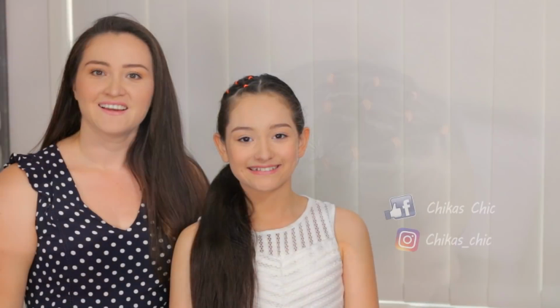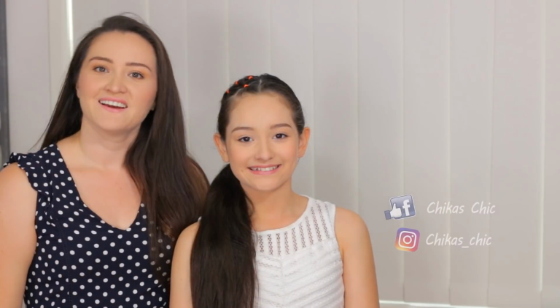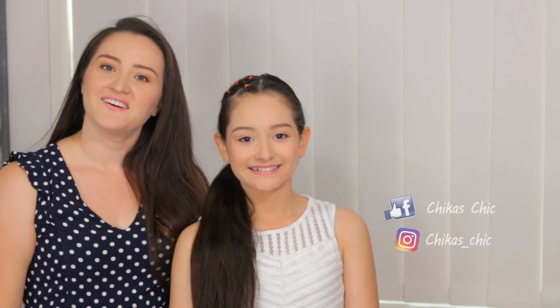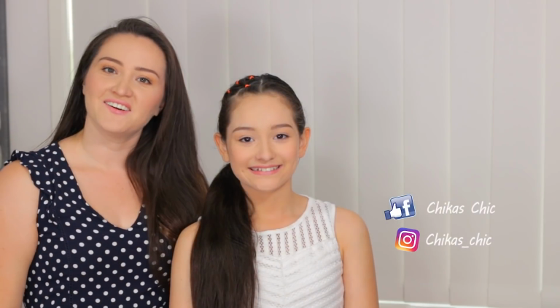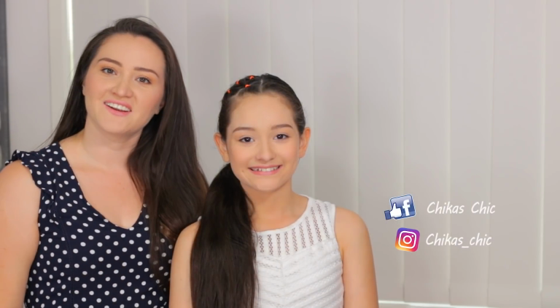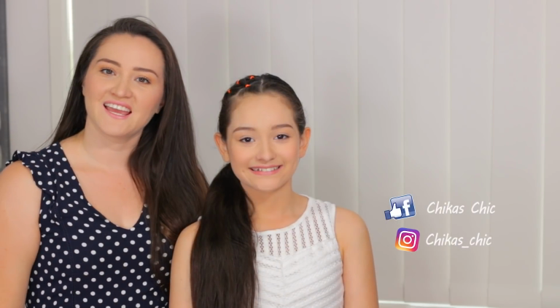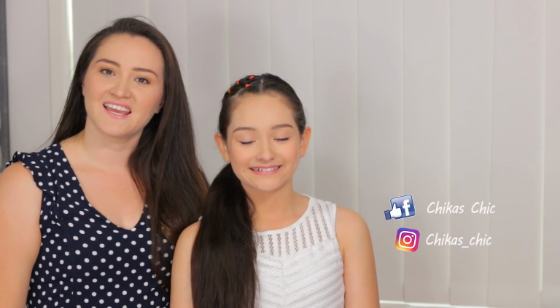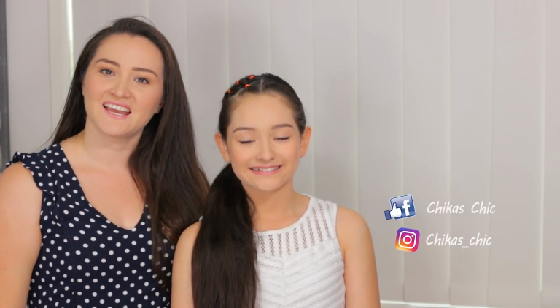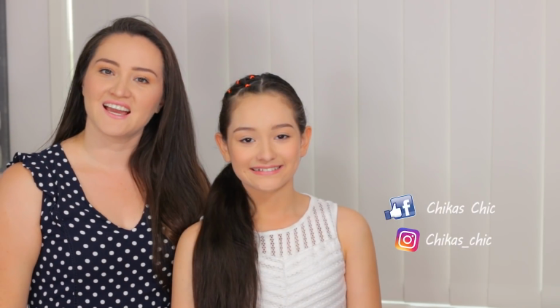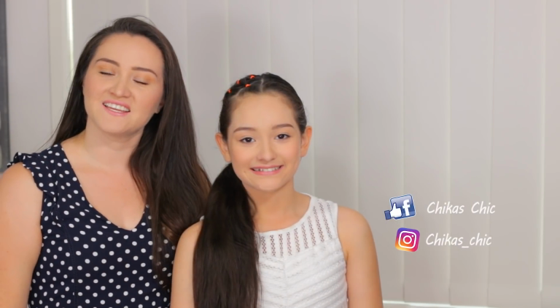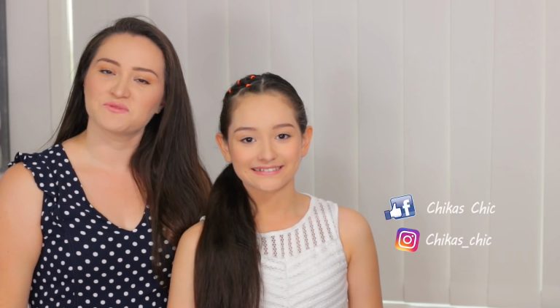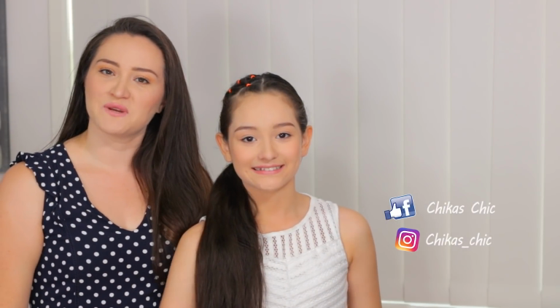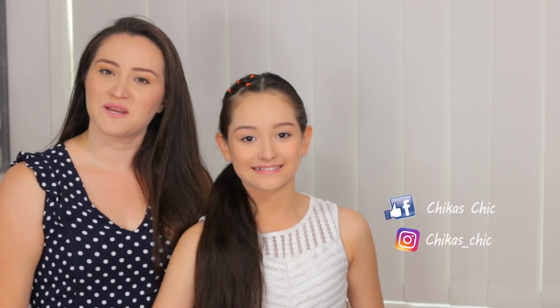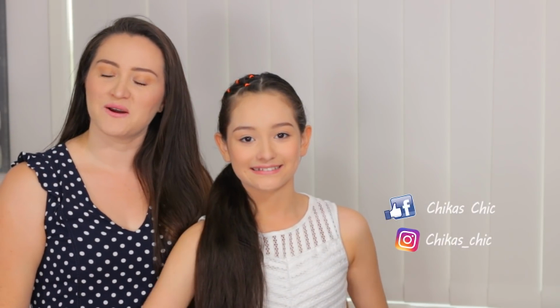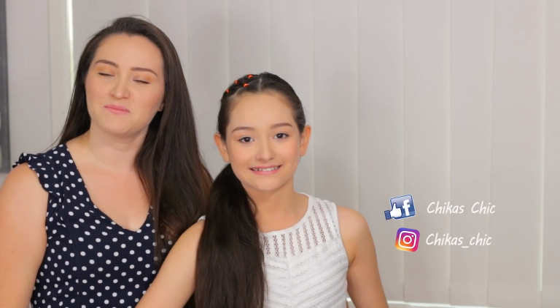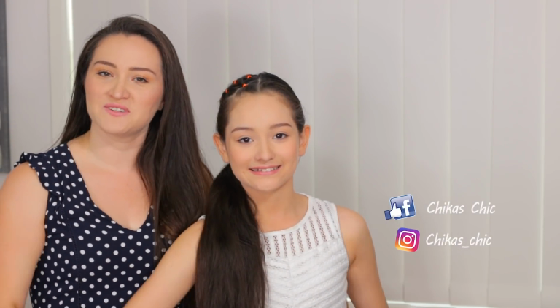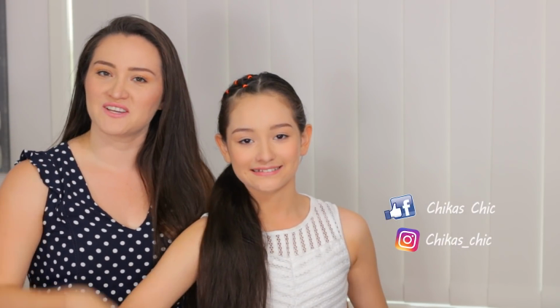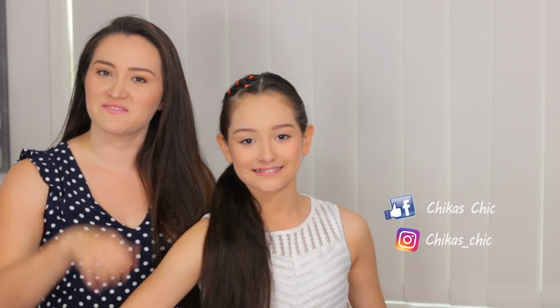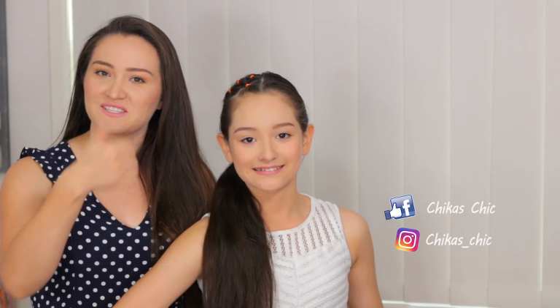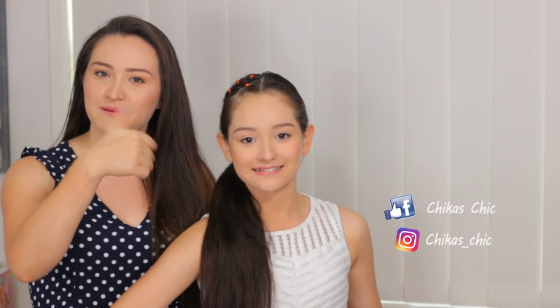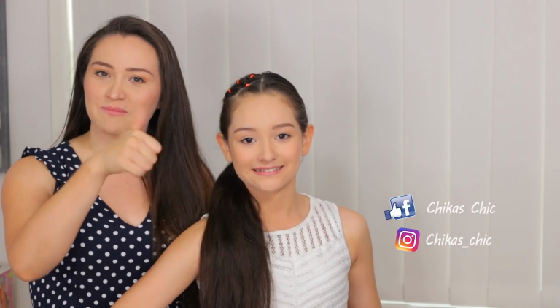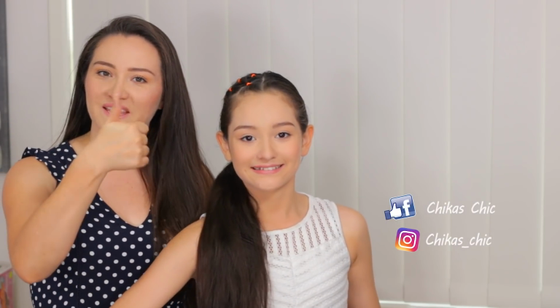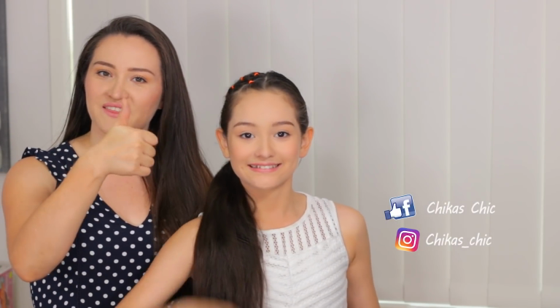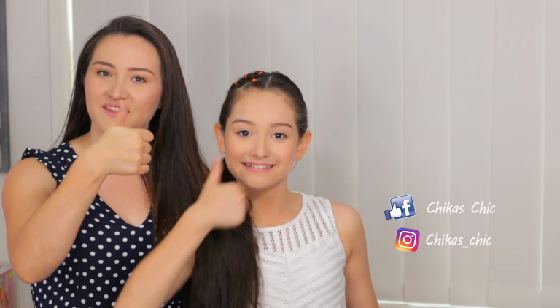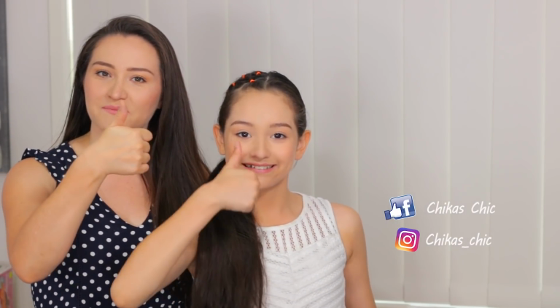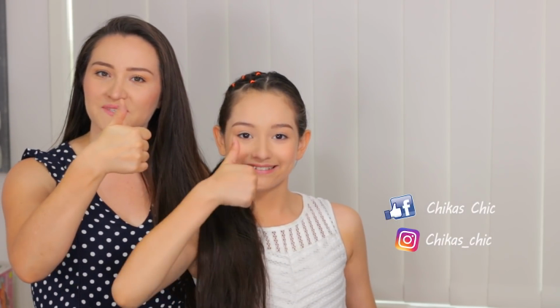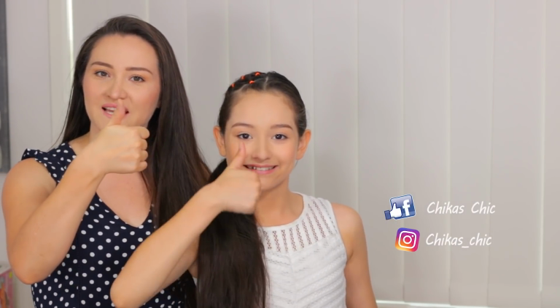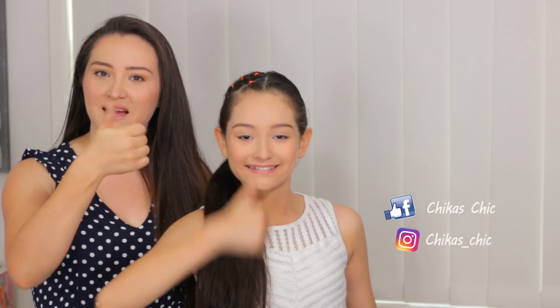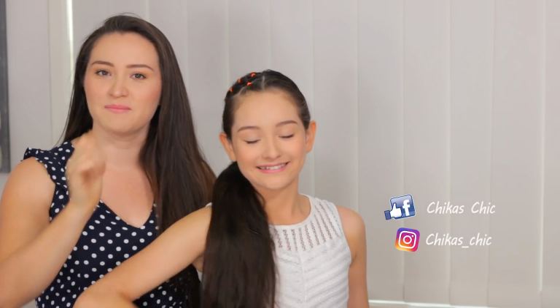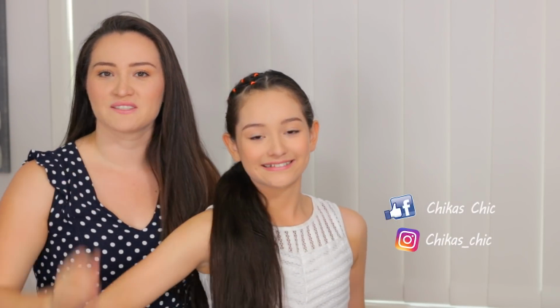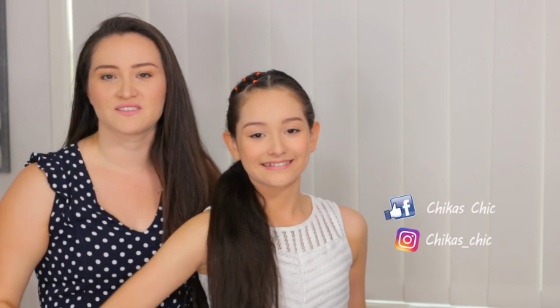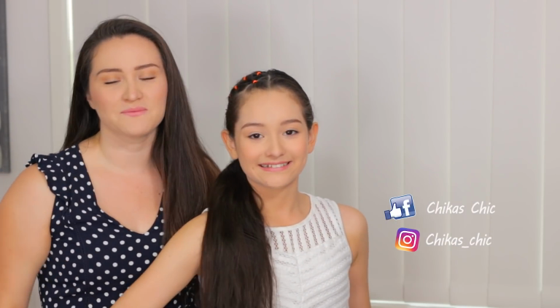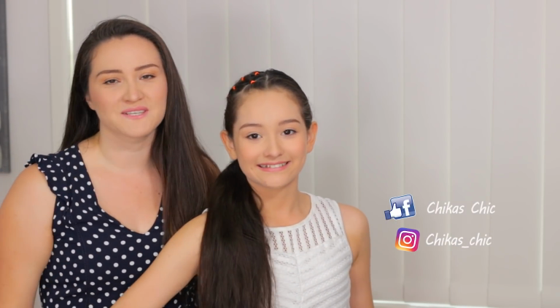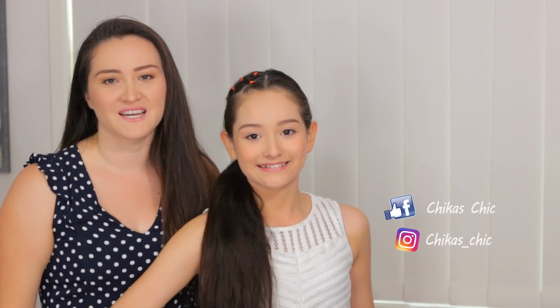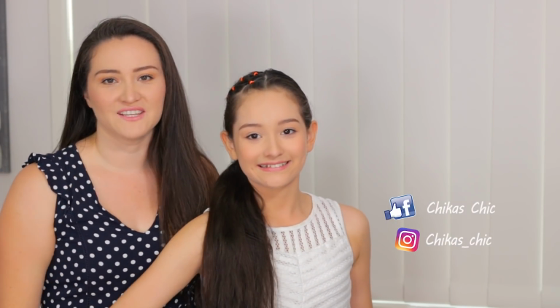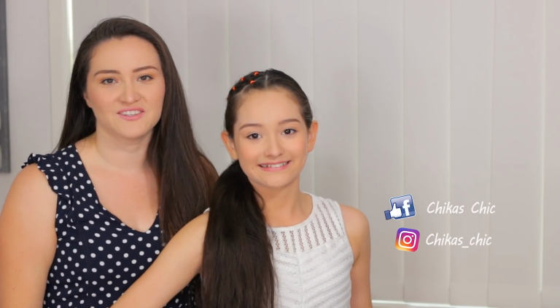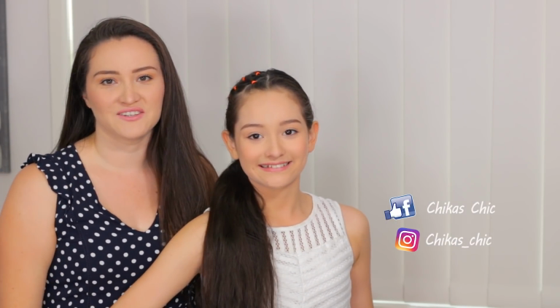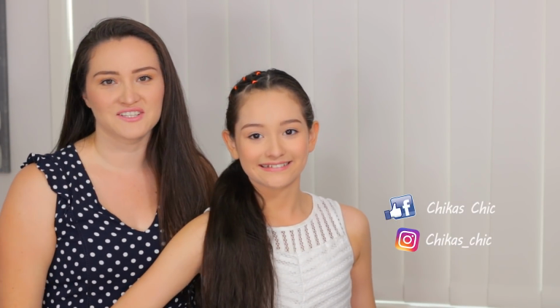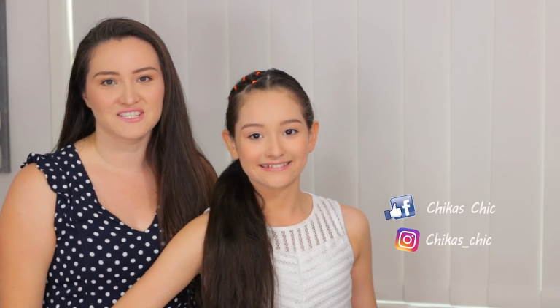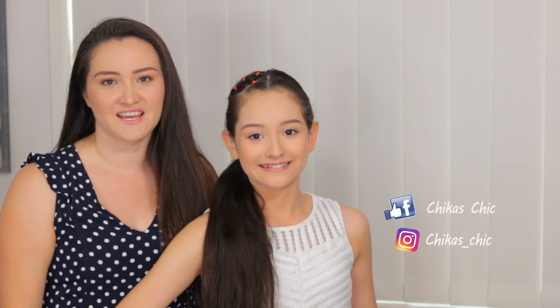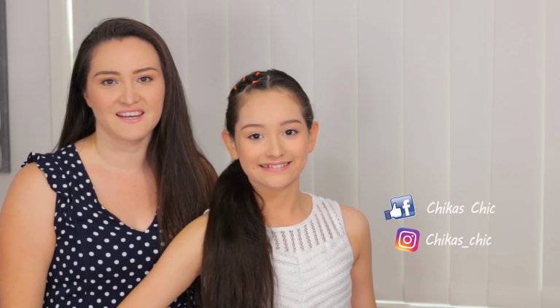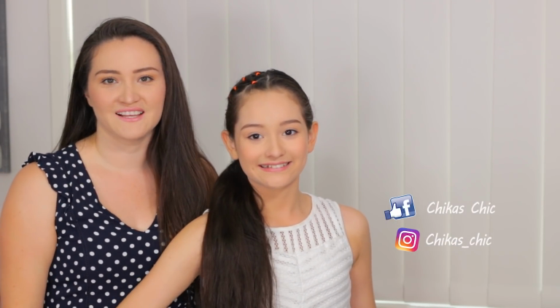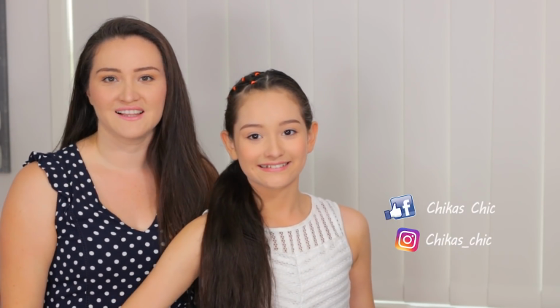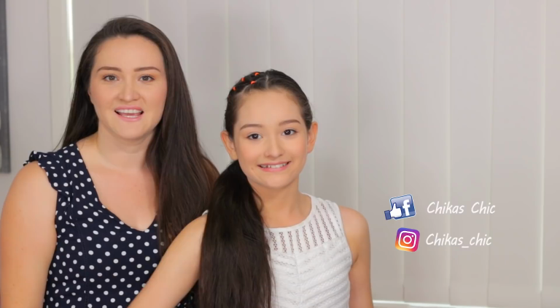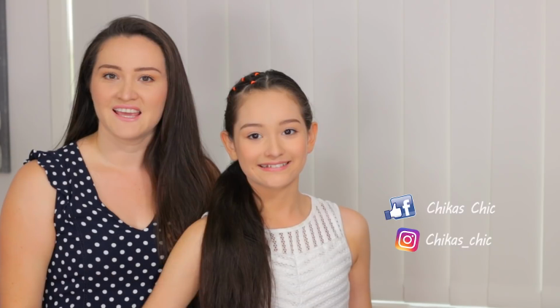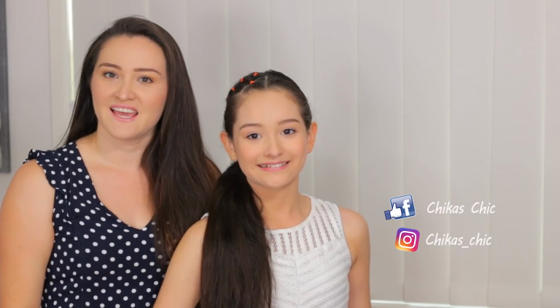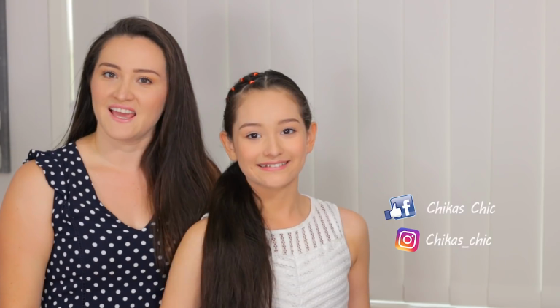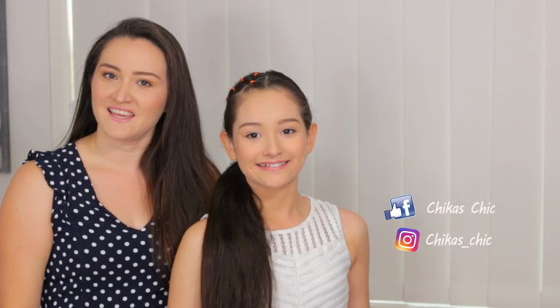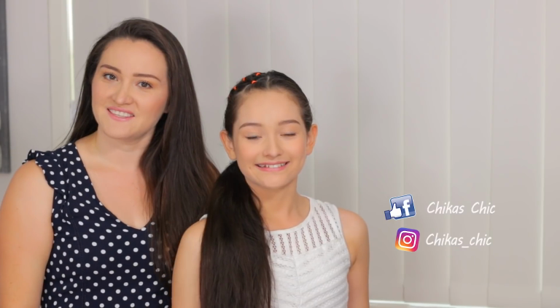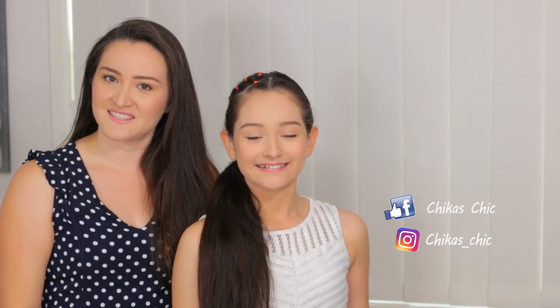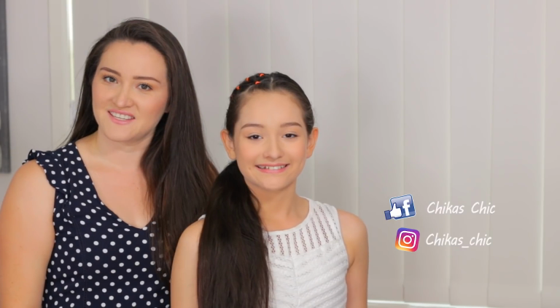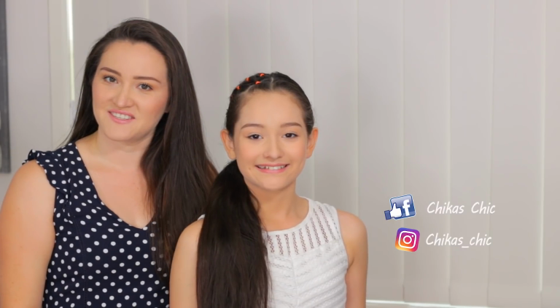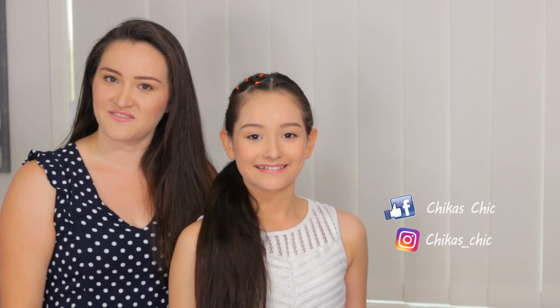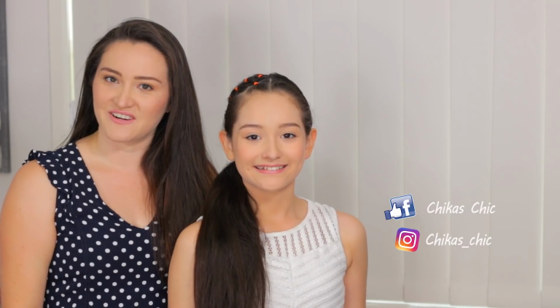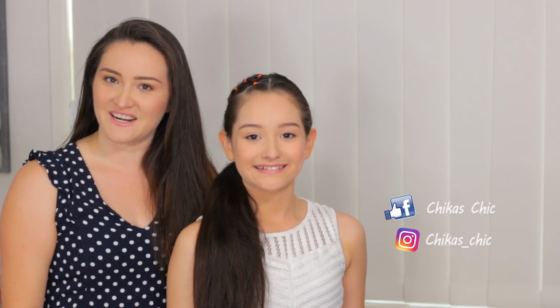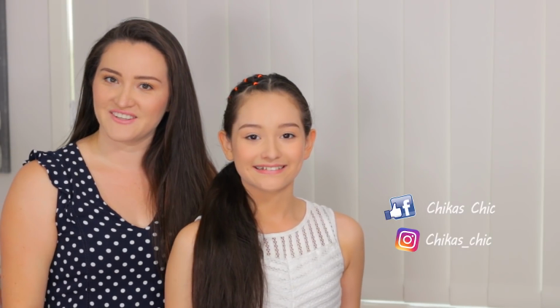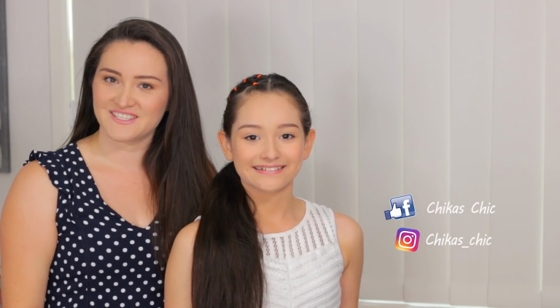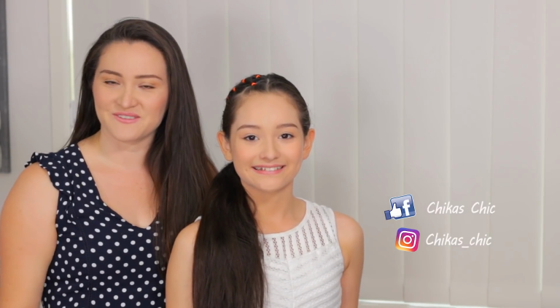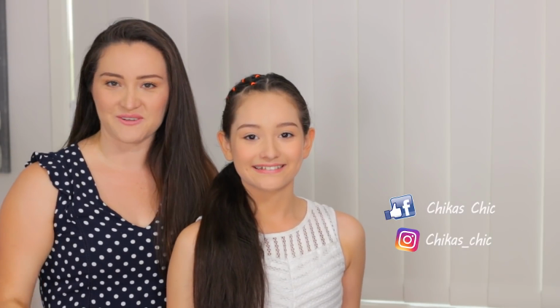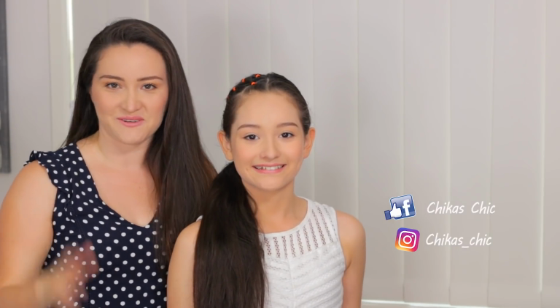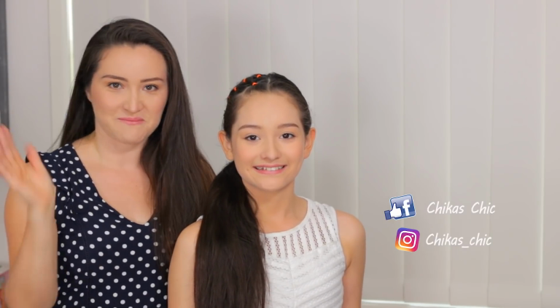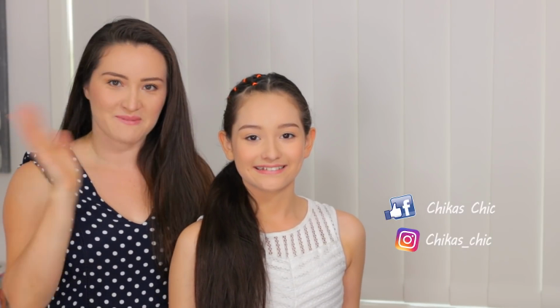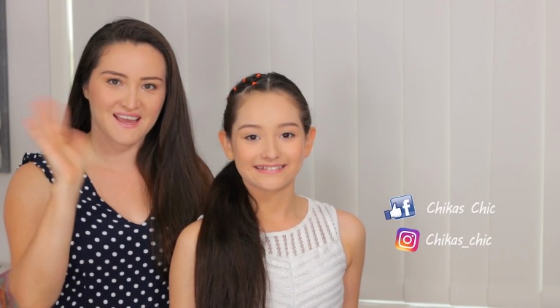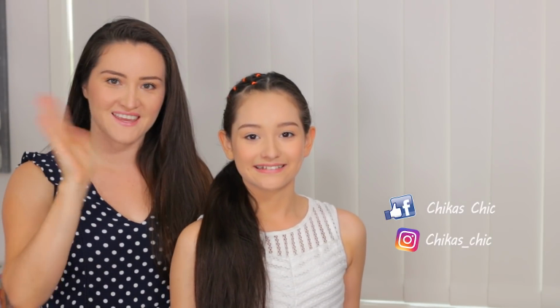Ok guys, we hope you give us a big thumbs up, subscribe to our channel, and see you very soon — bye!